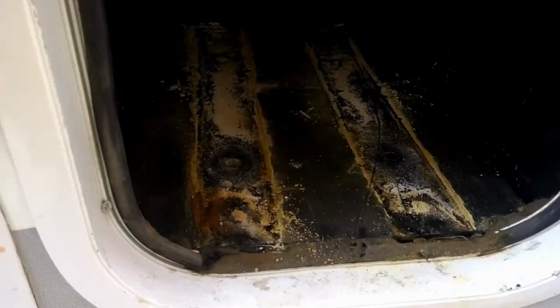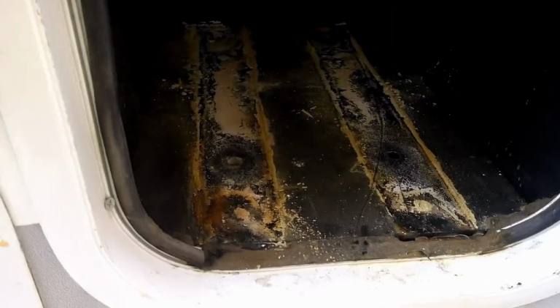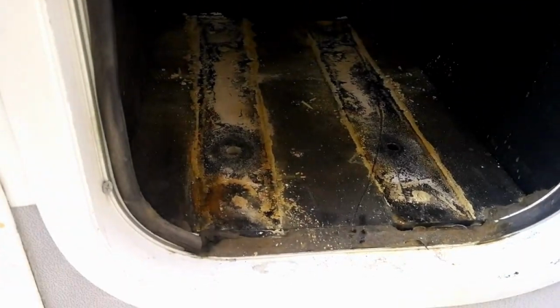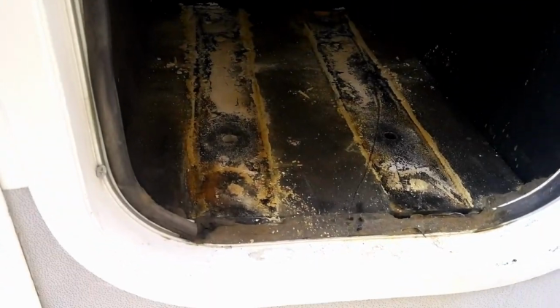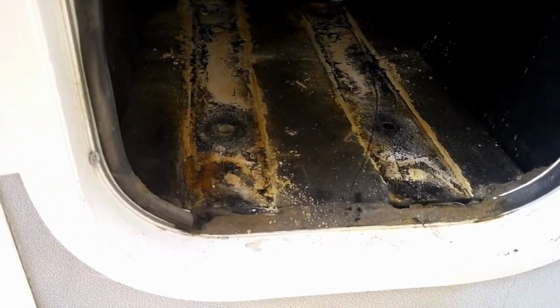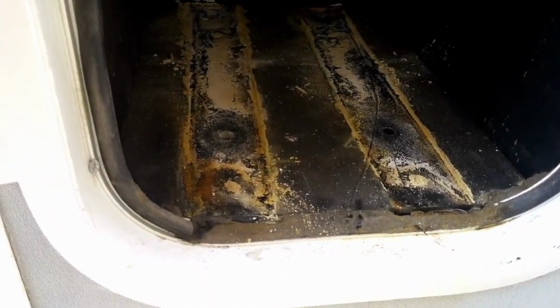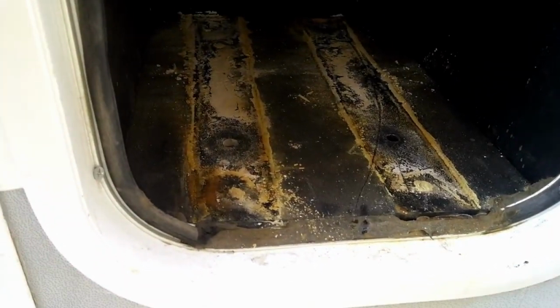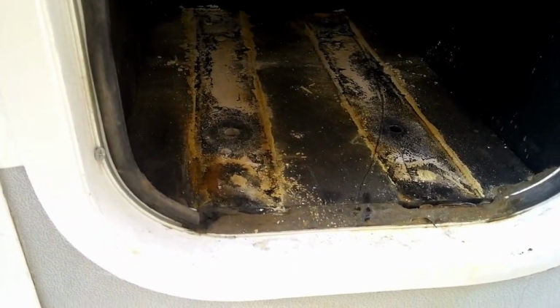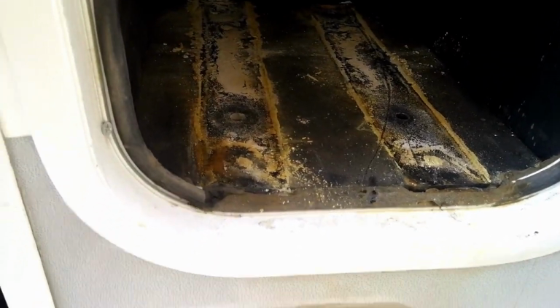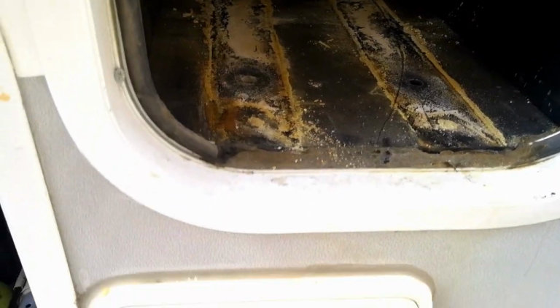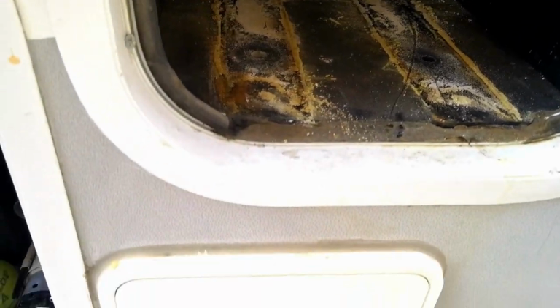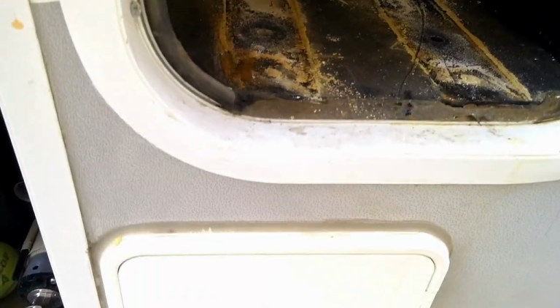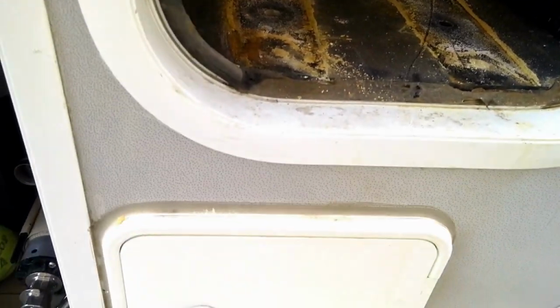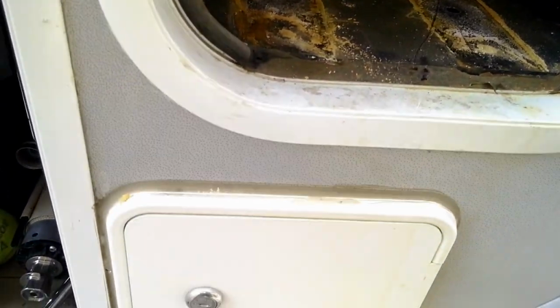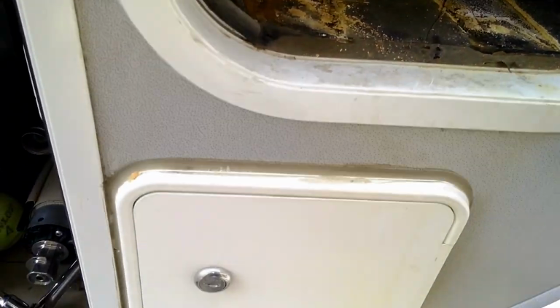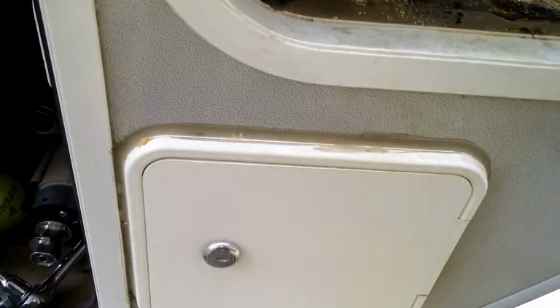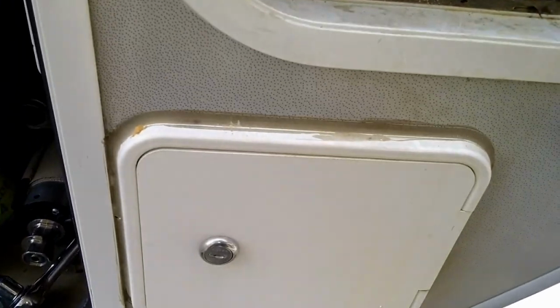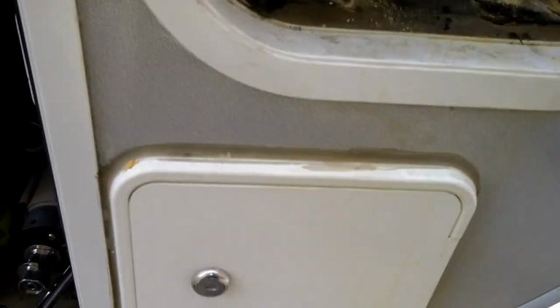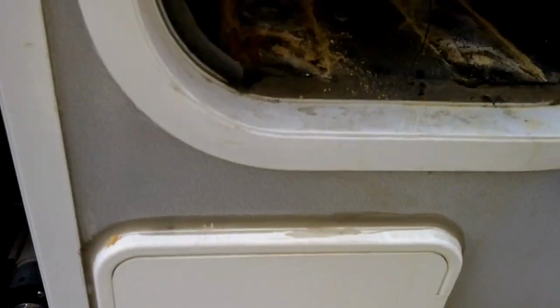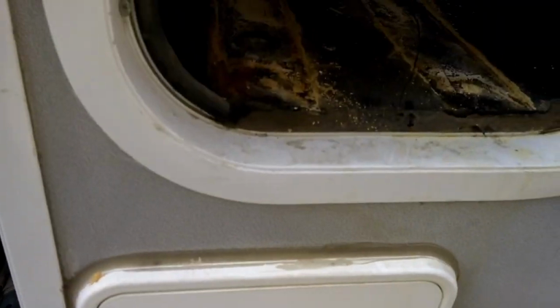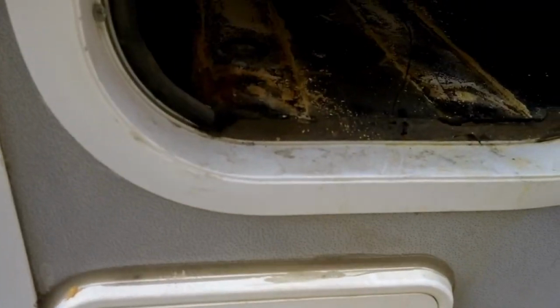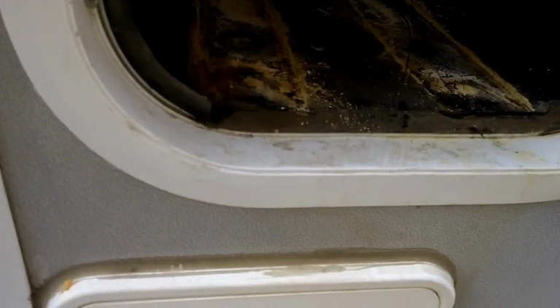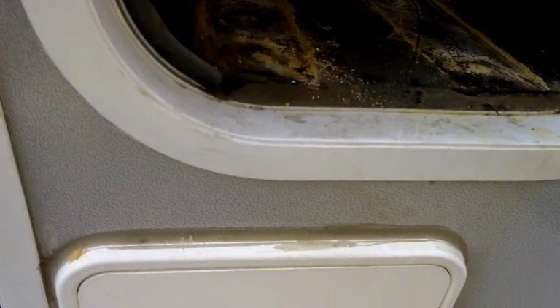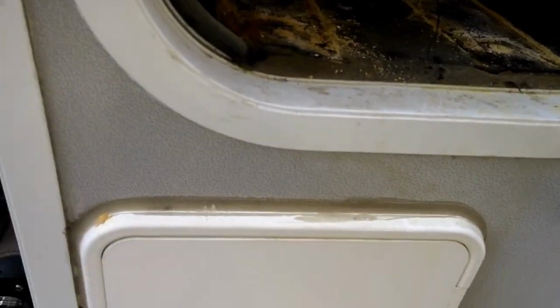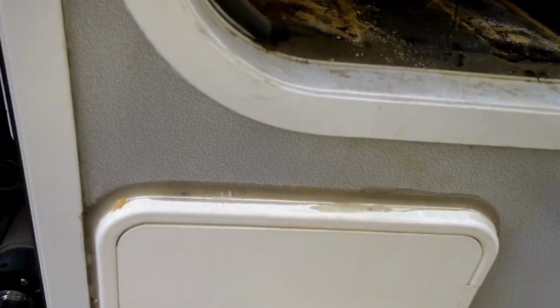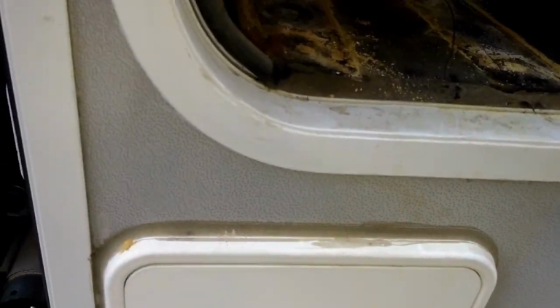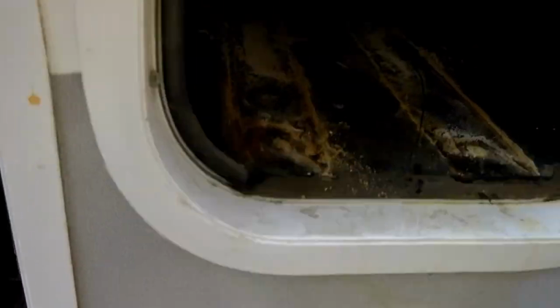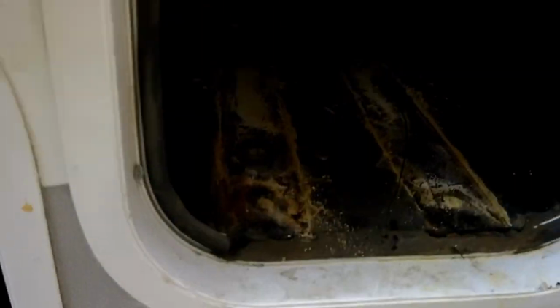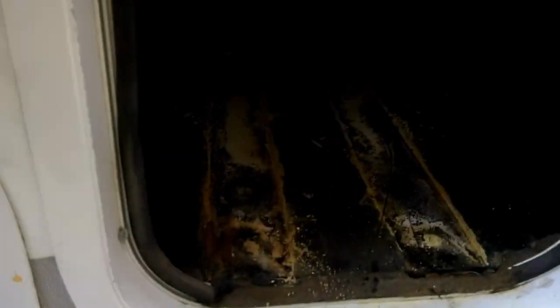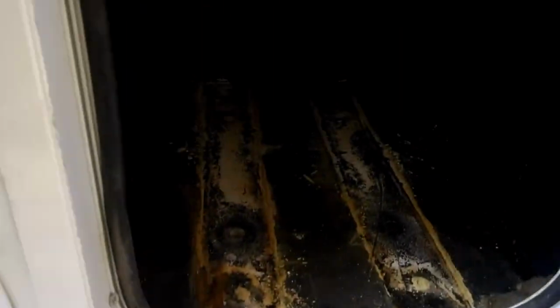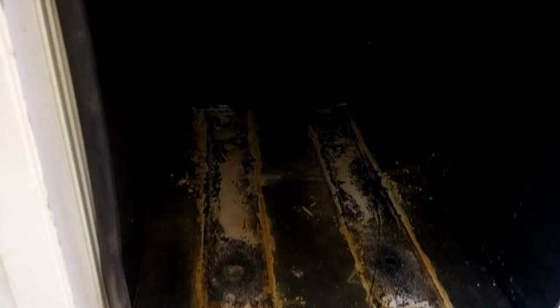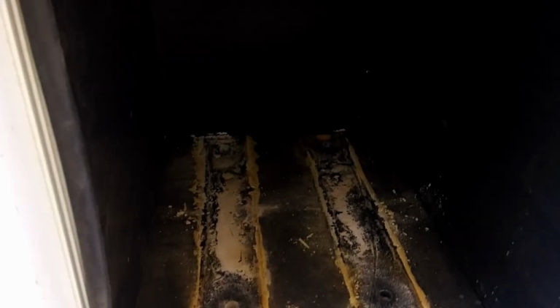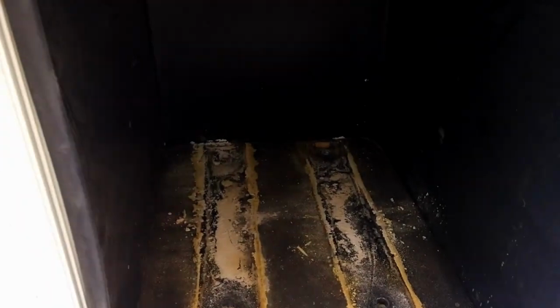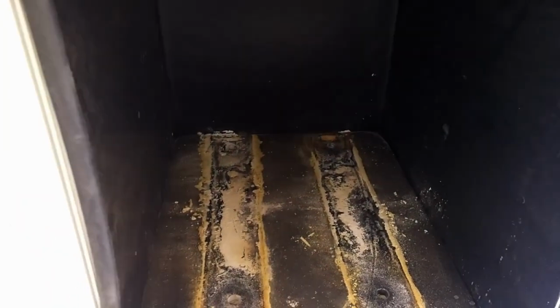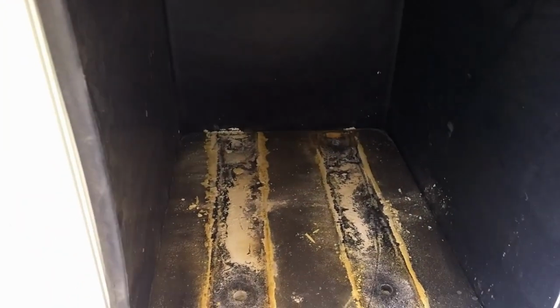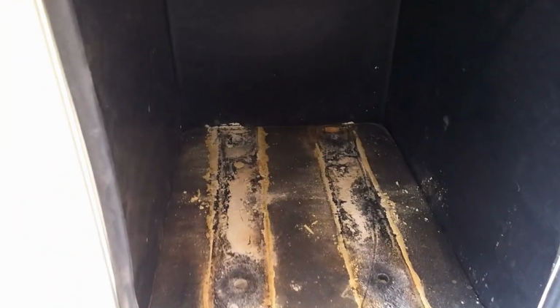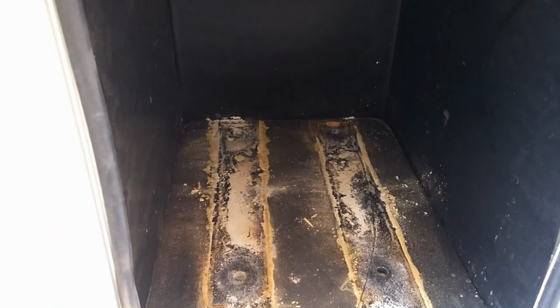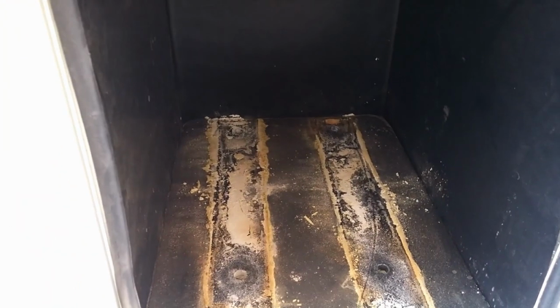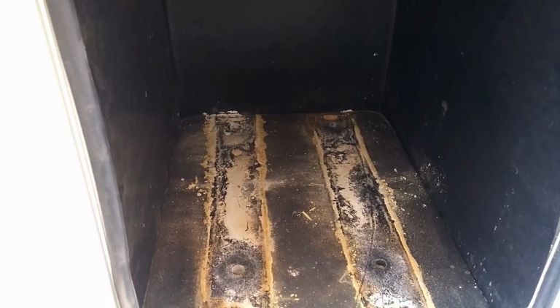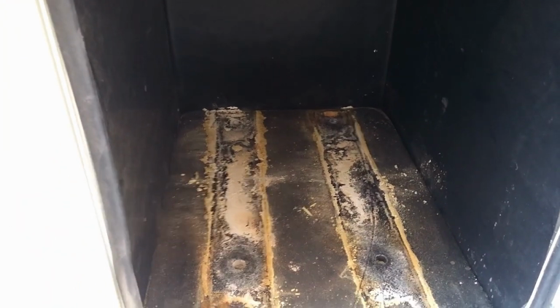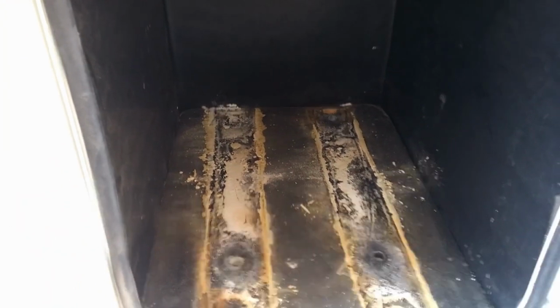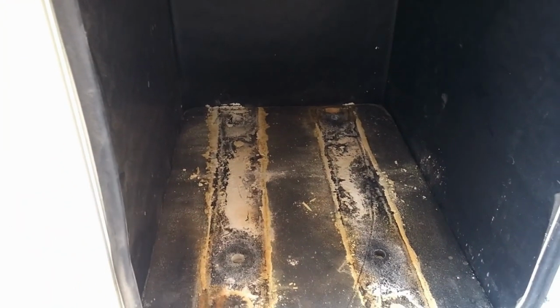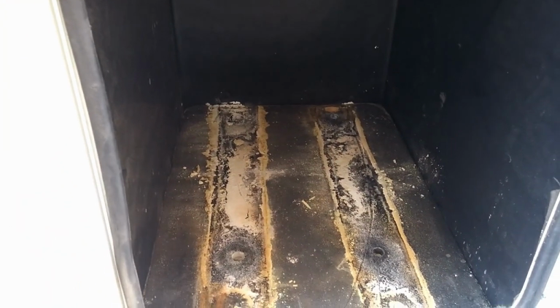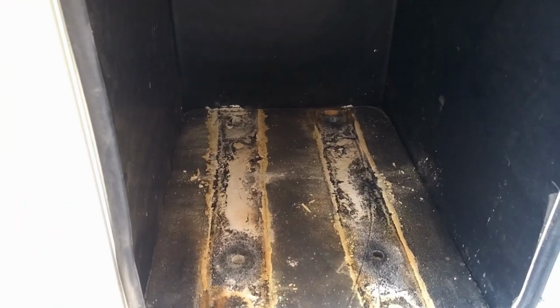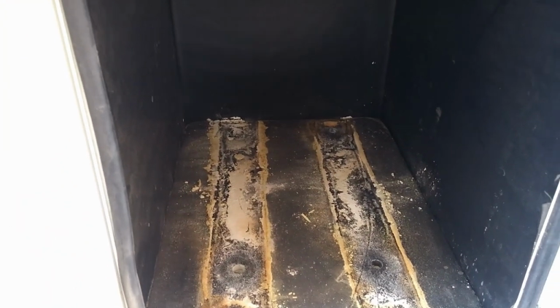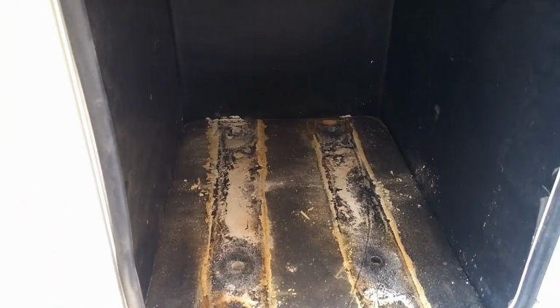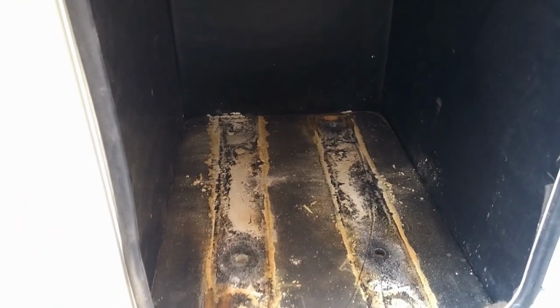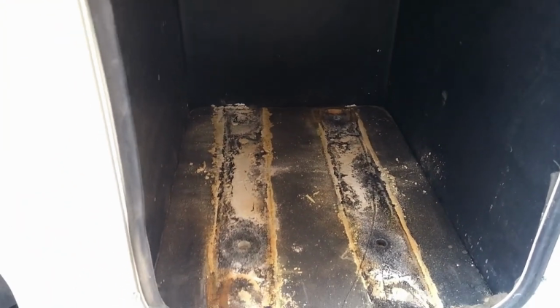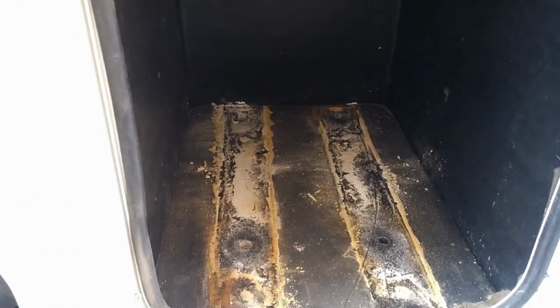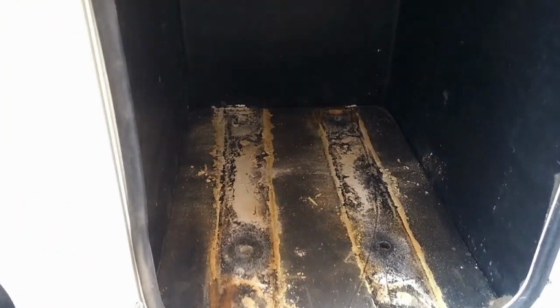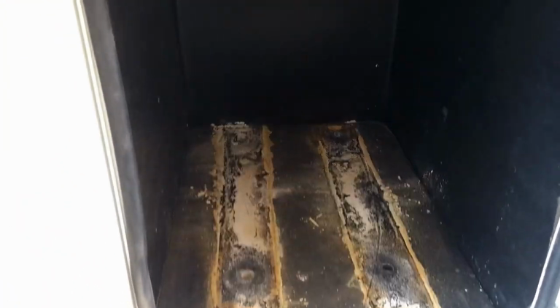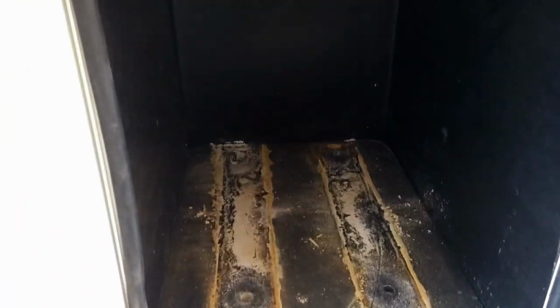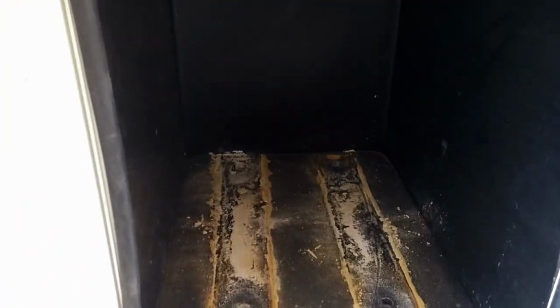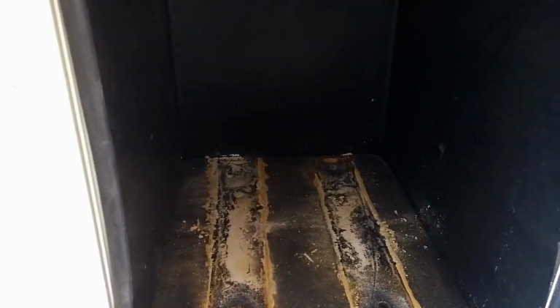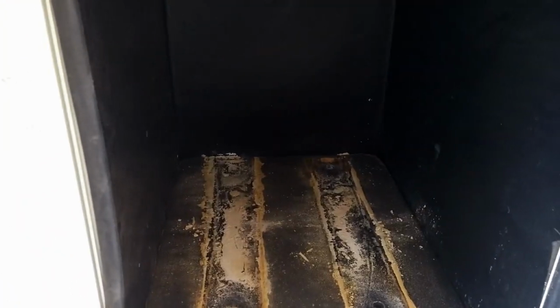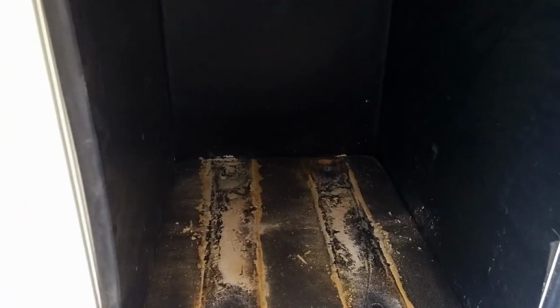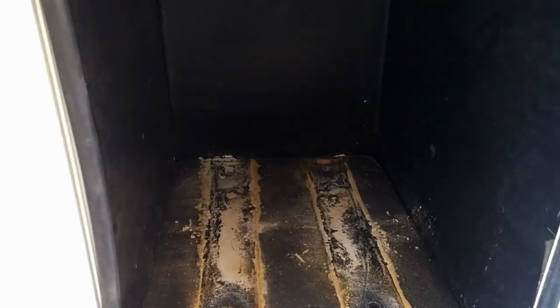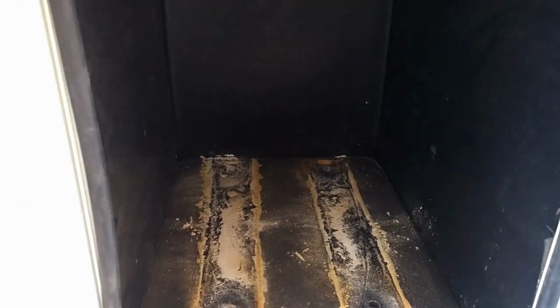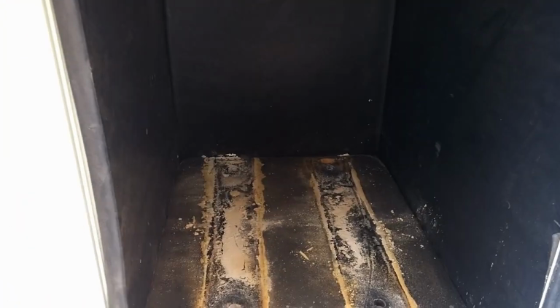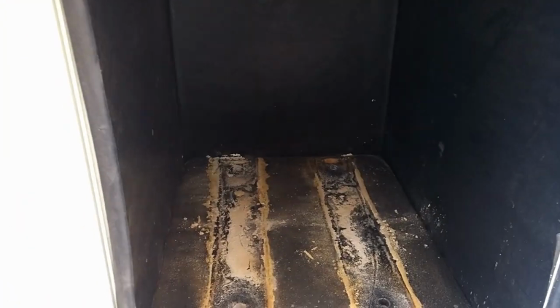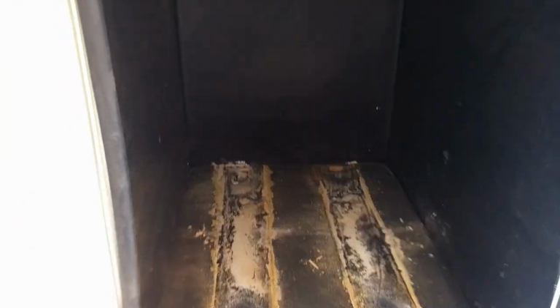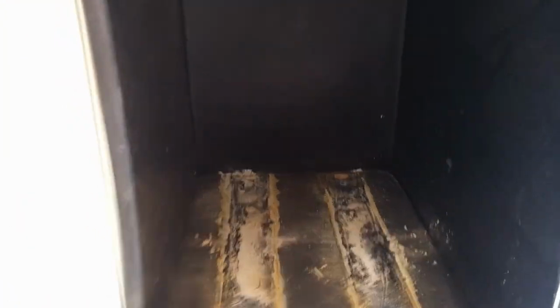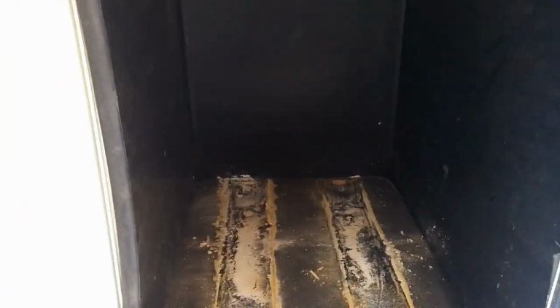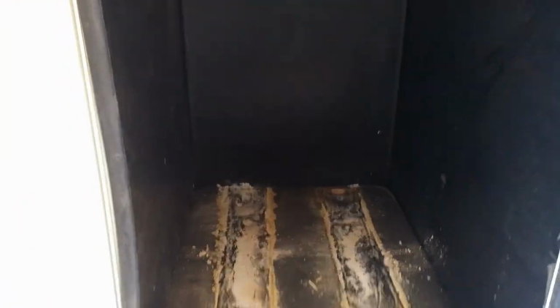That happened from the battery acid from my lead-acid batteries that are currently dead, and that's why I need the lithium iron phosphate batteries.